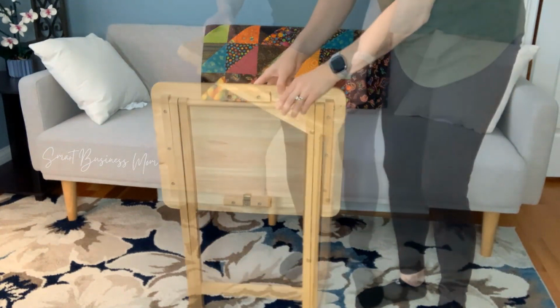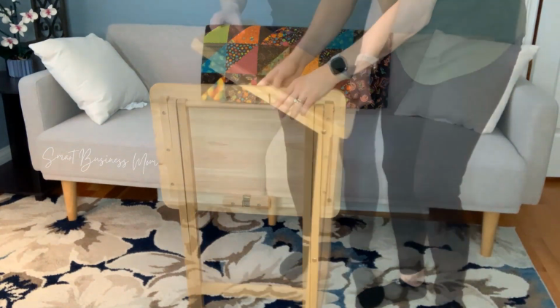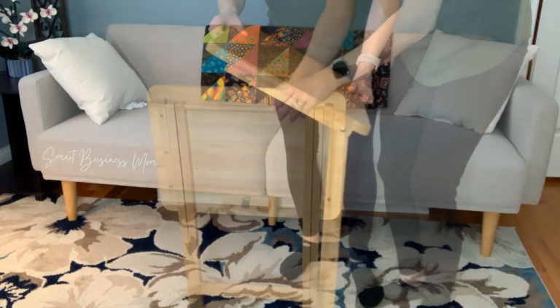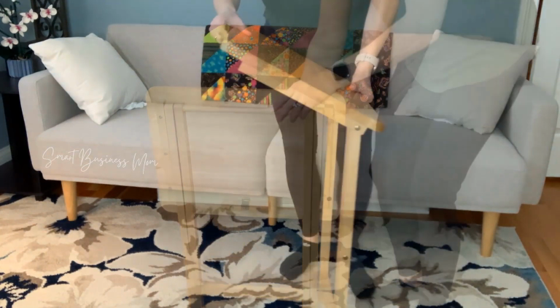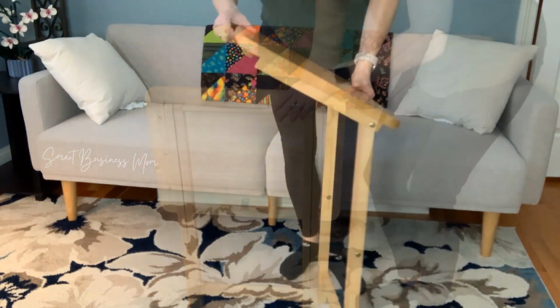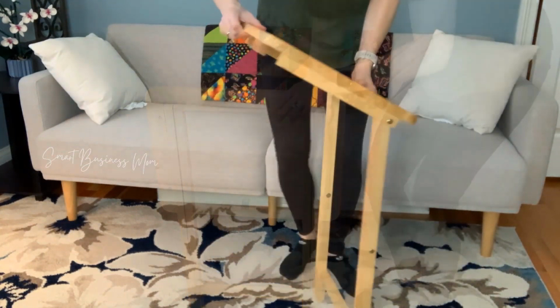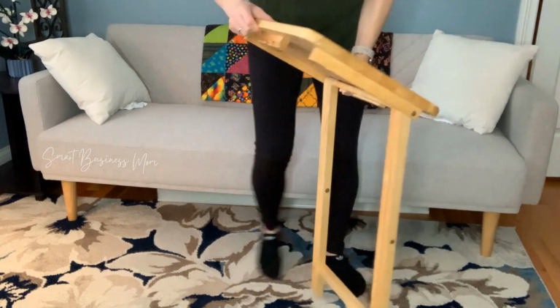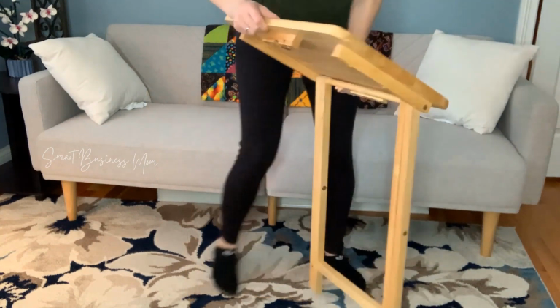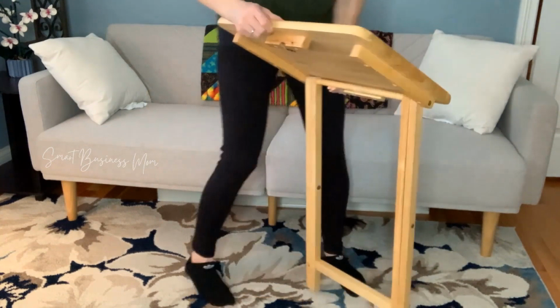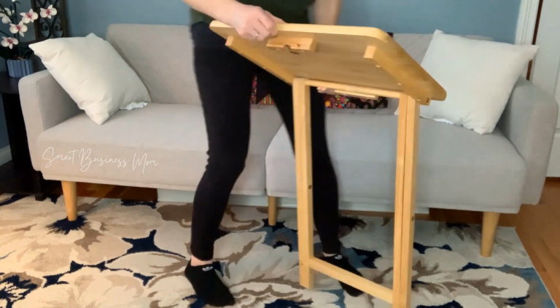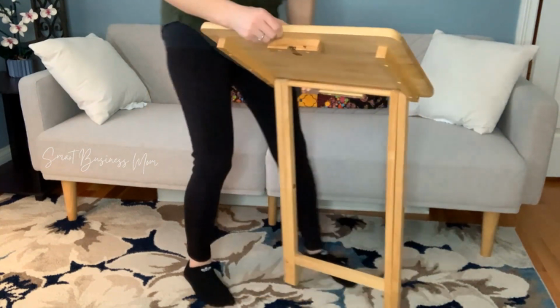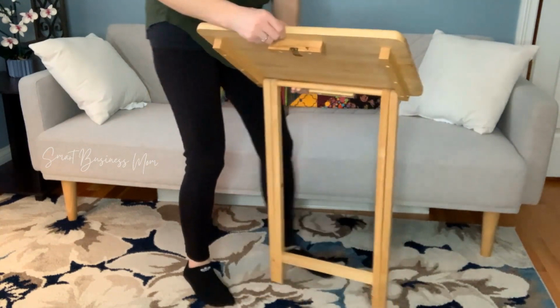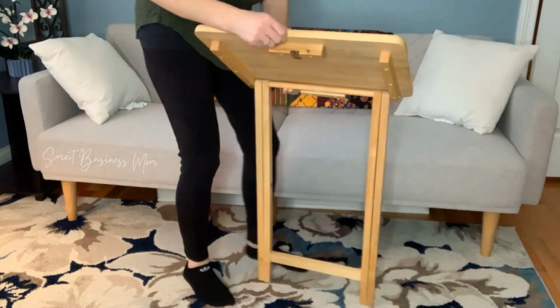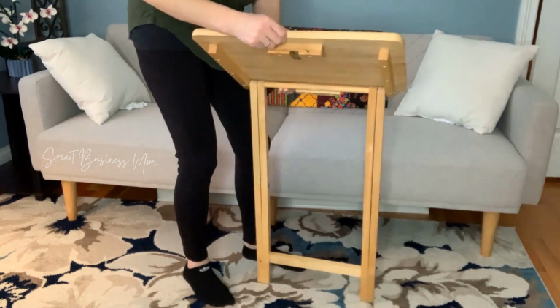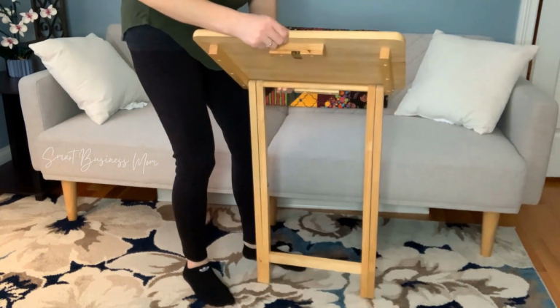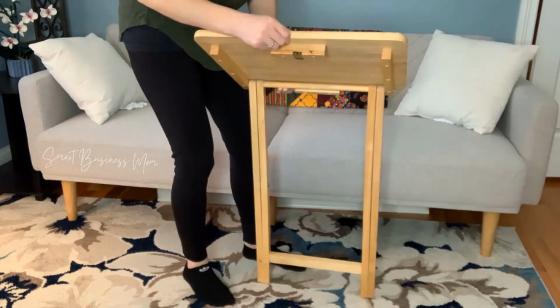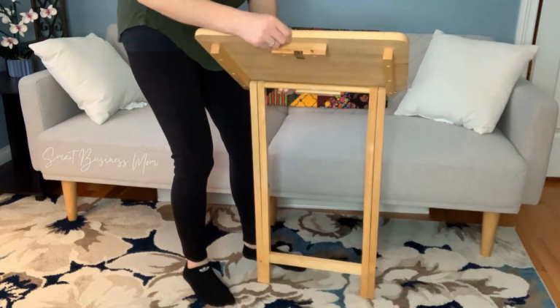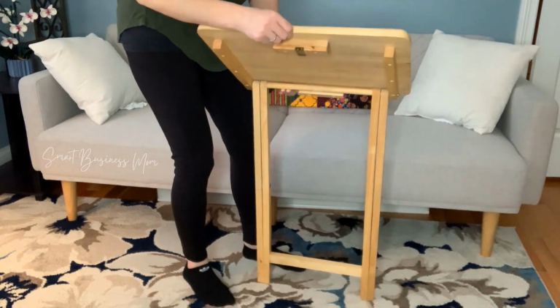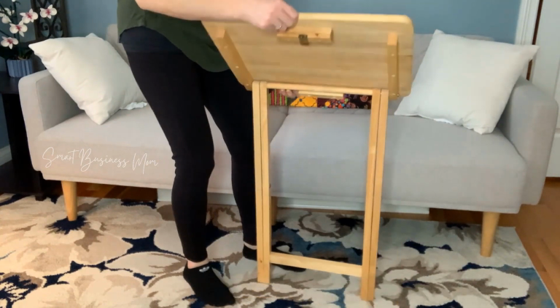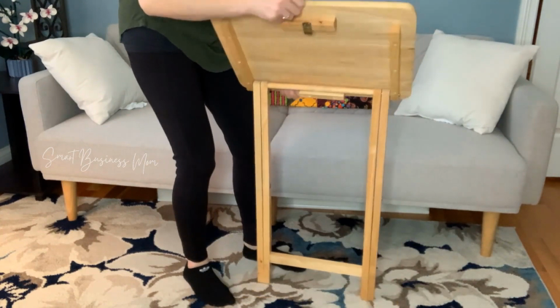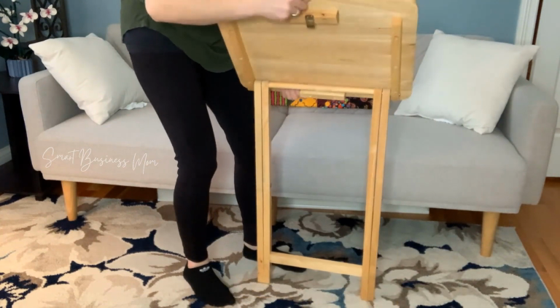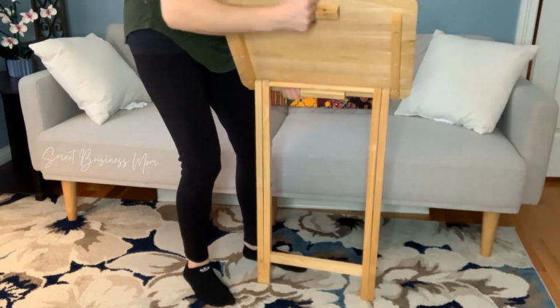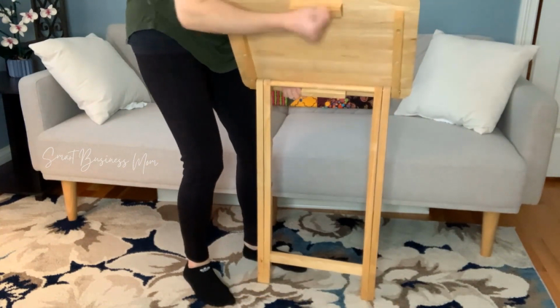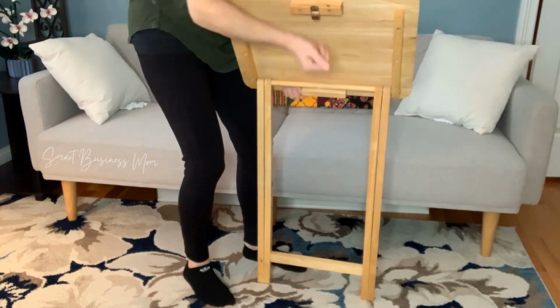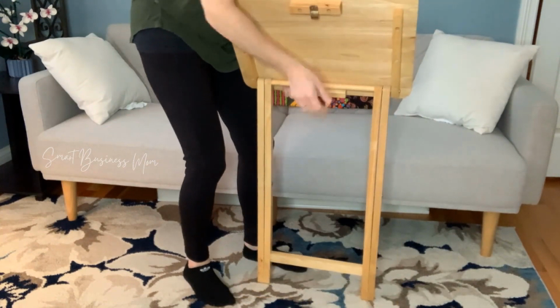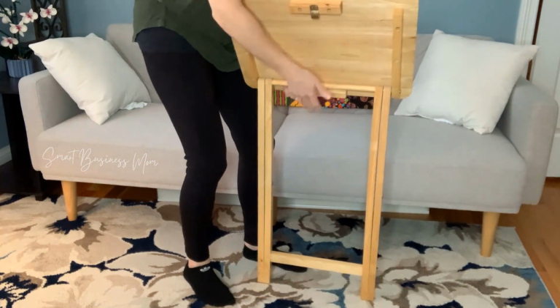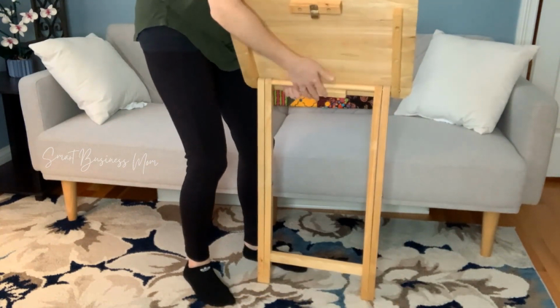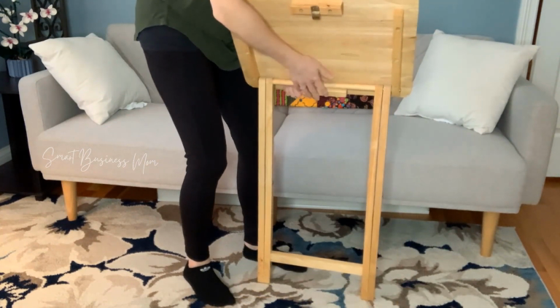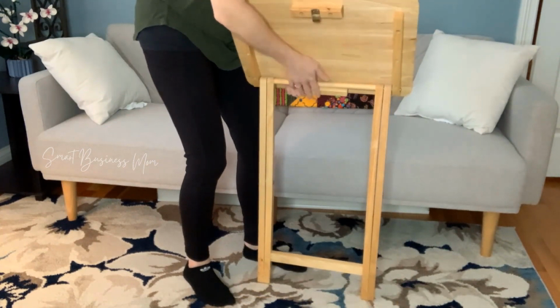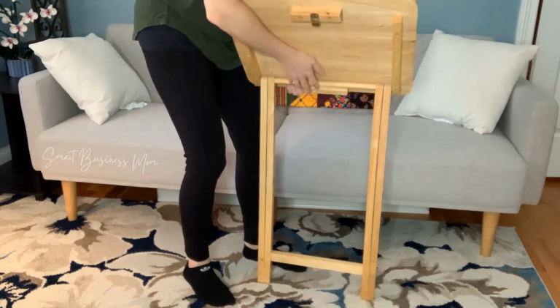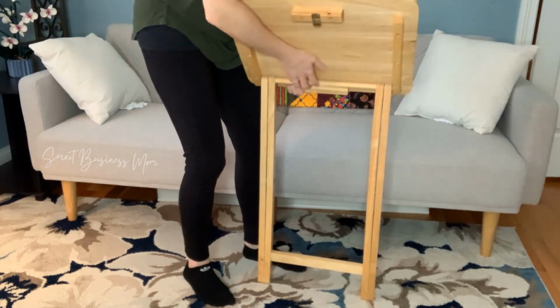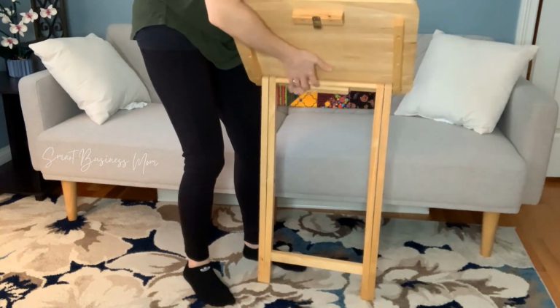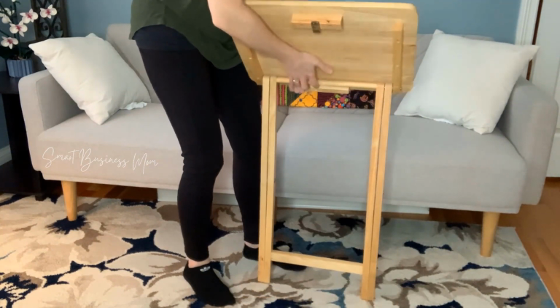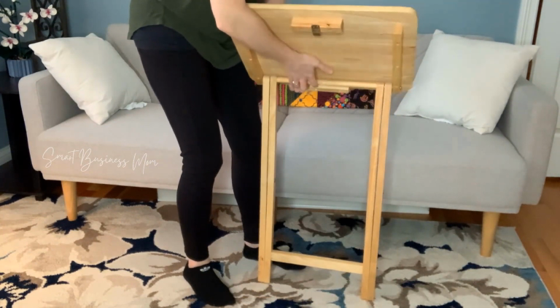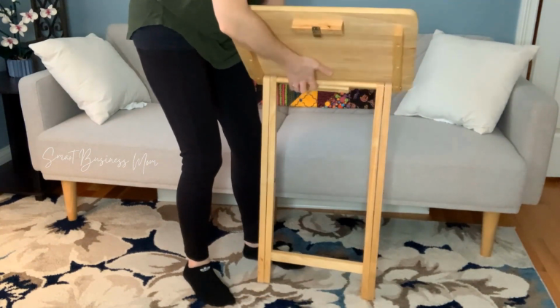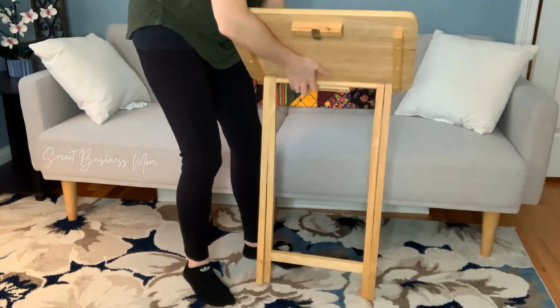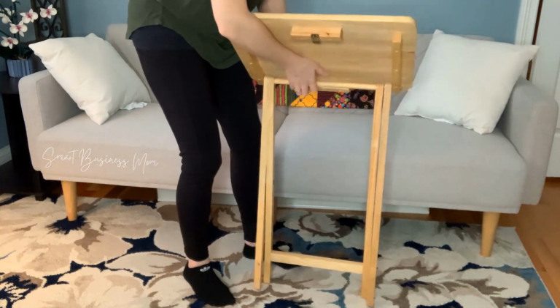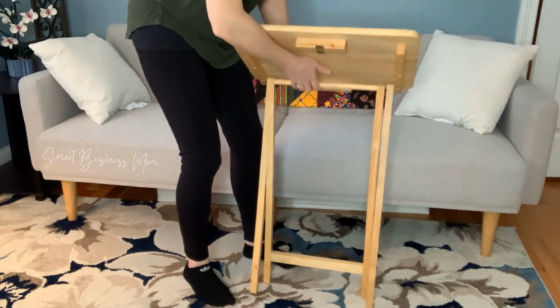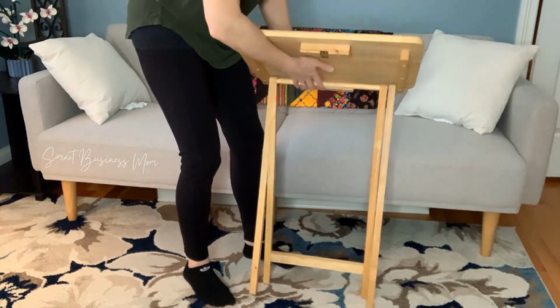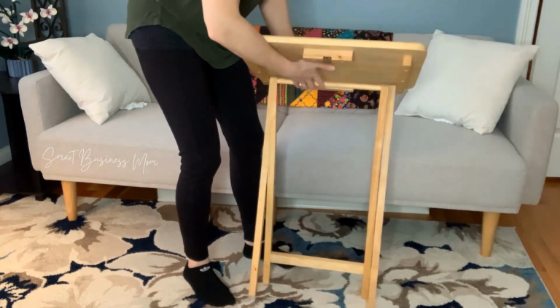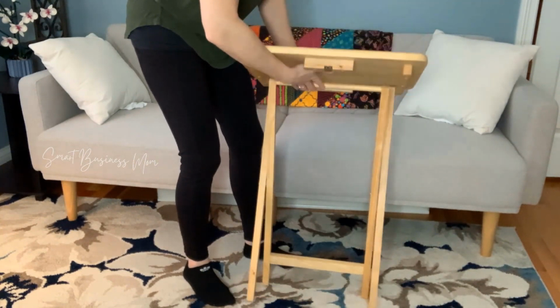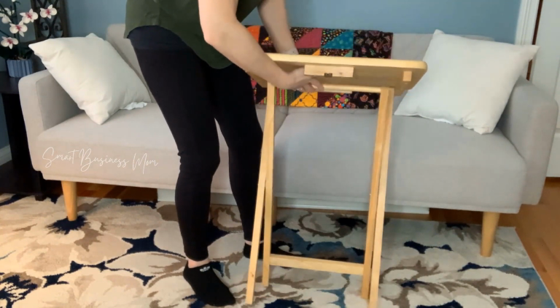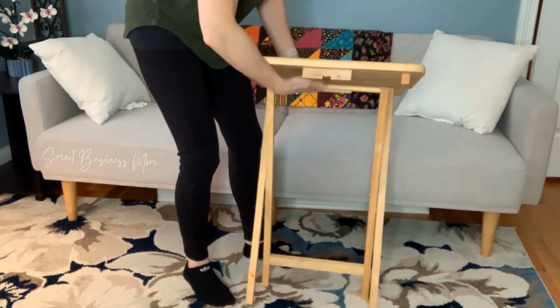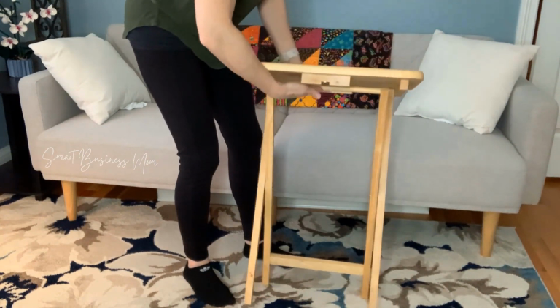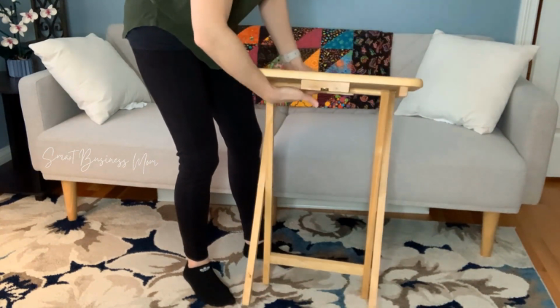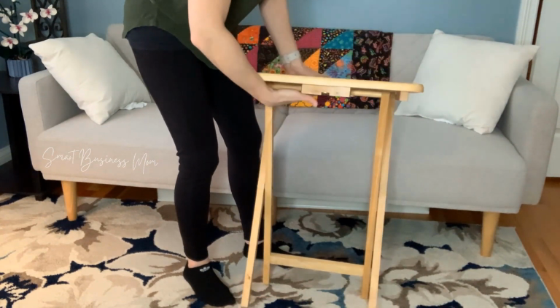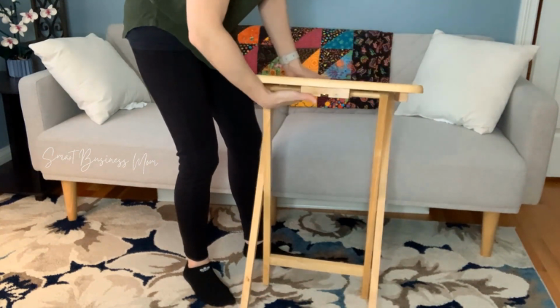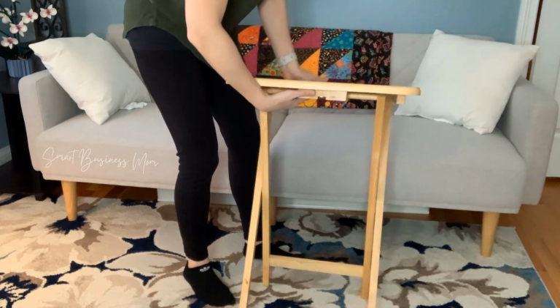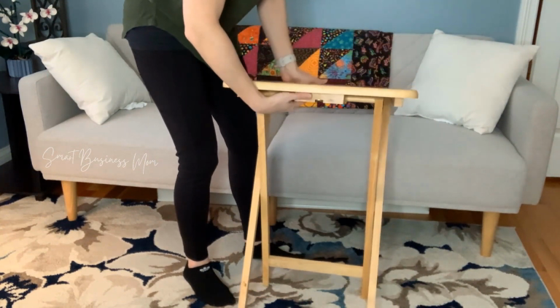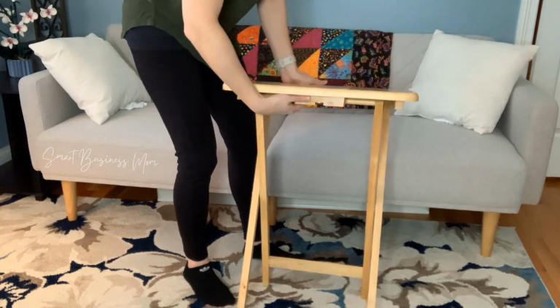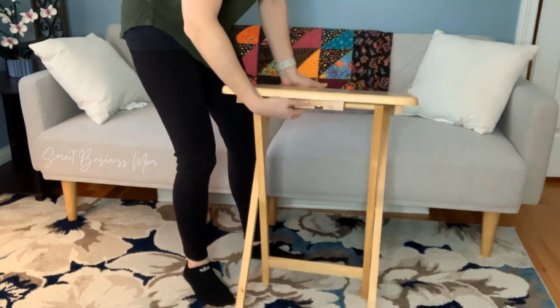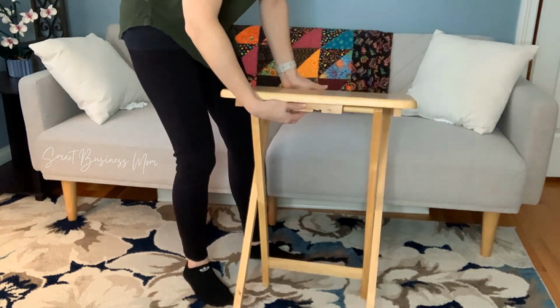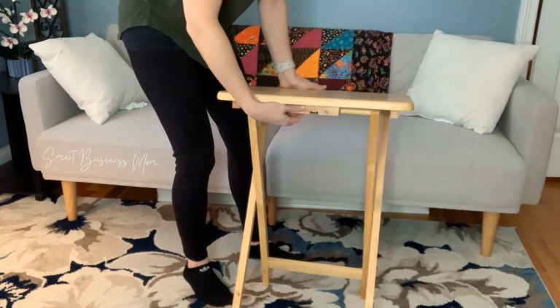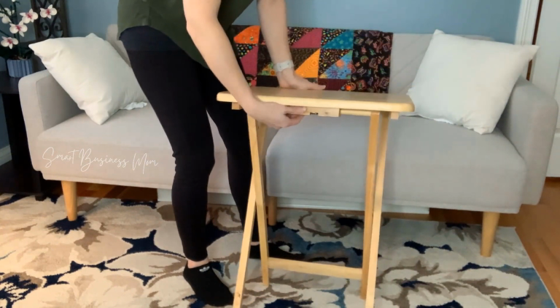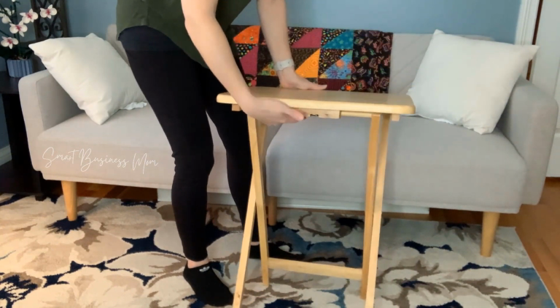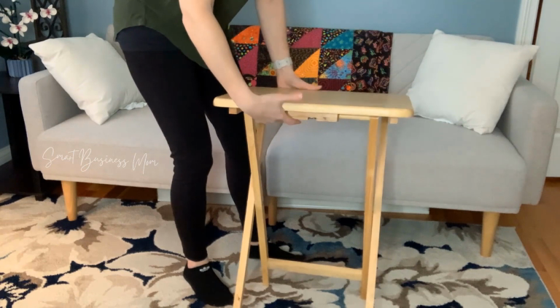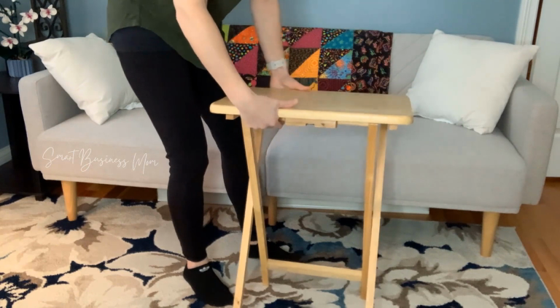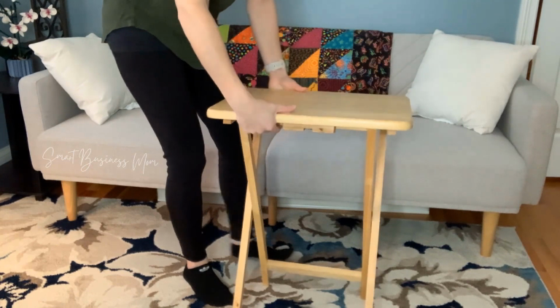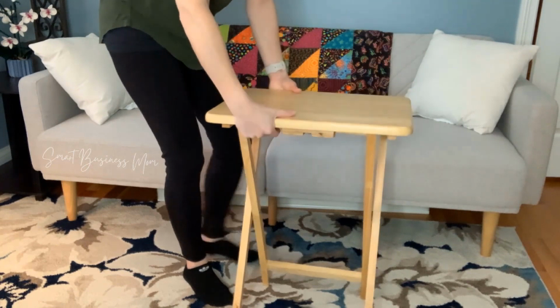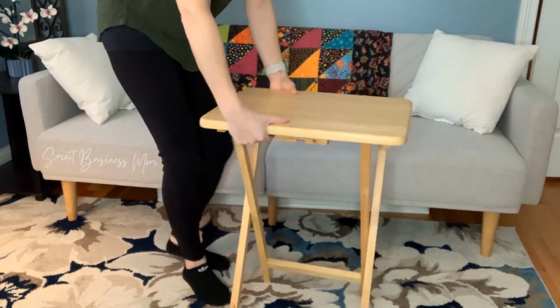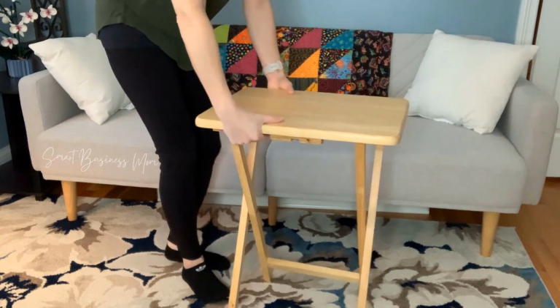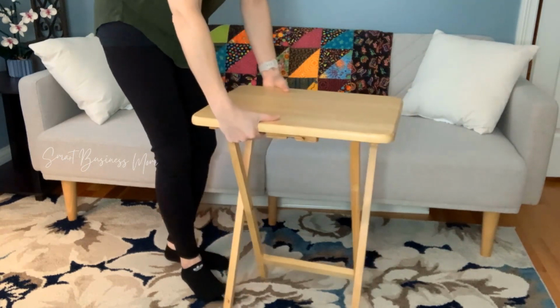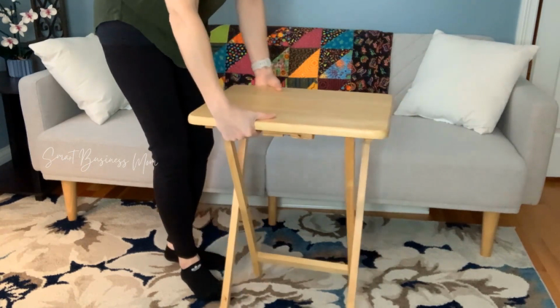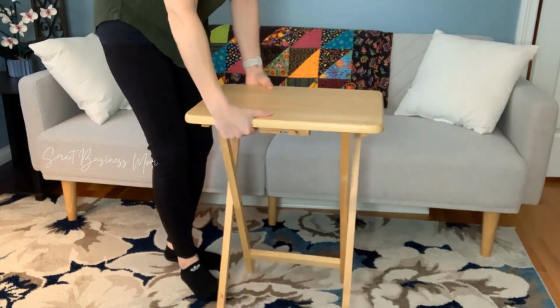I love these tray tables because they're really easy to both set up and to break down. They do come in a set of four.